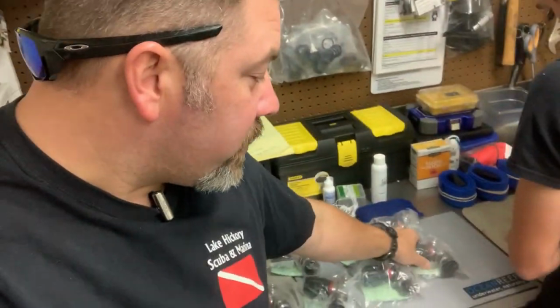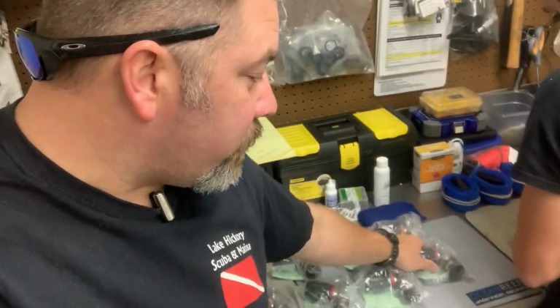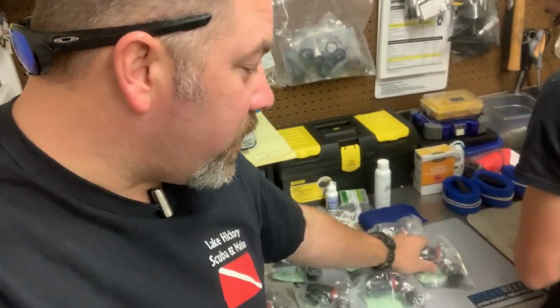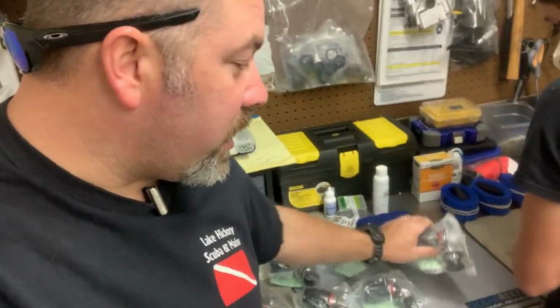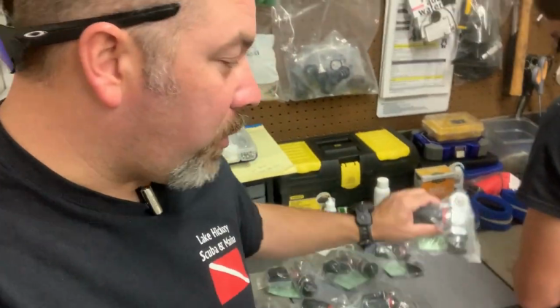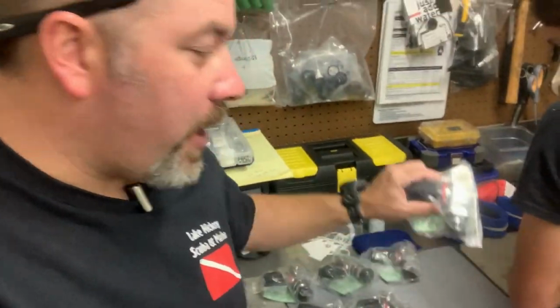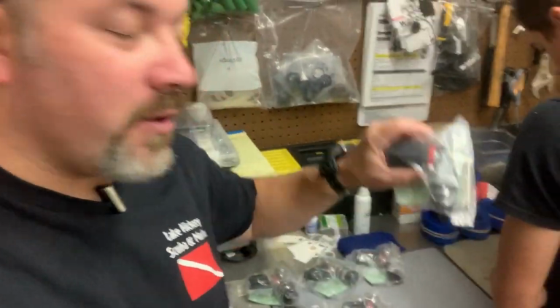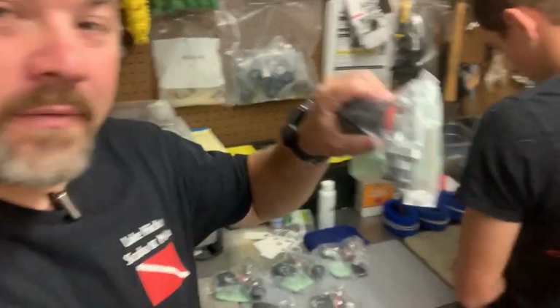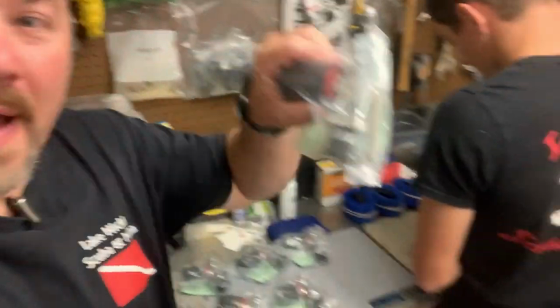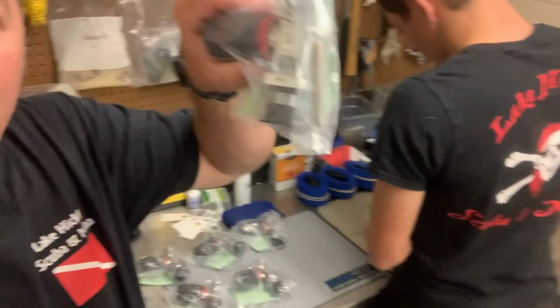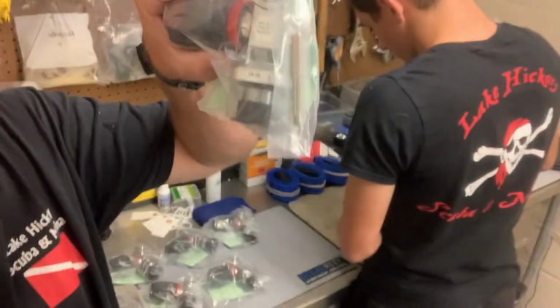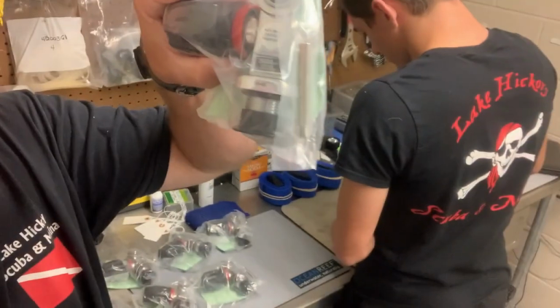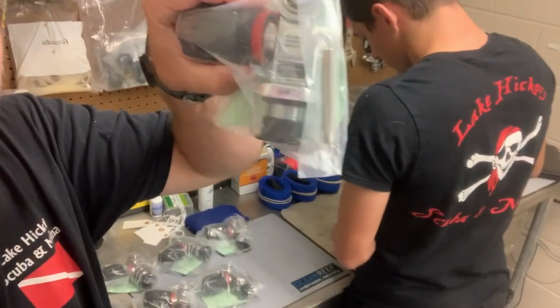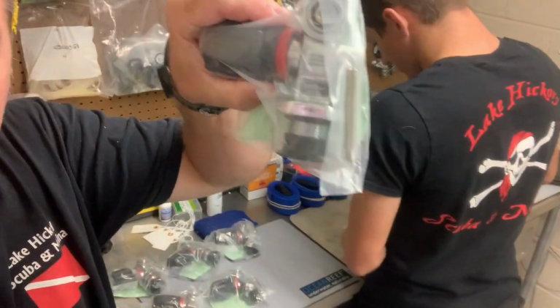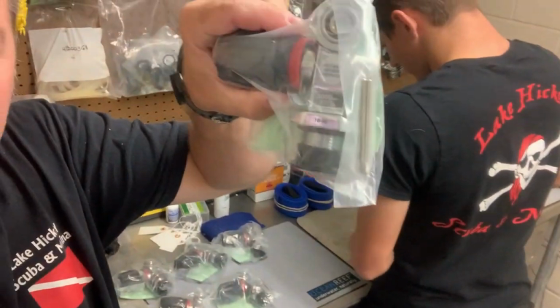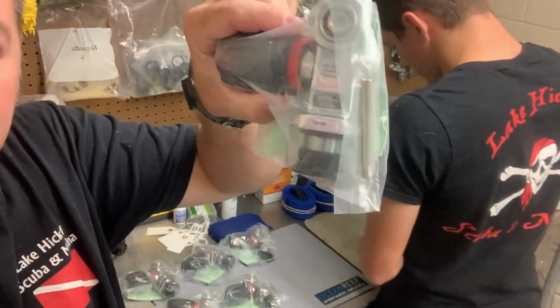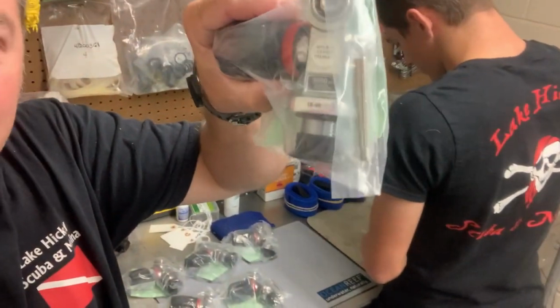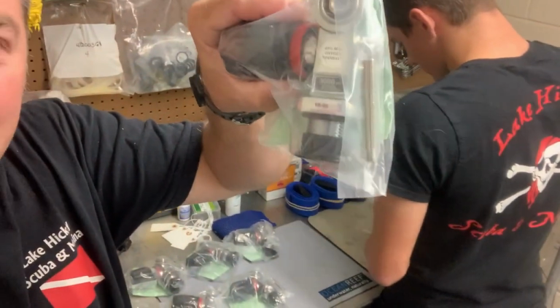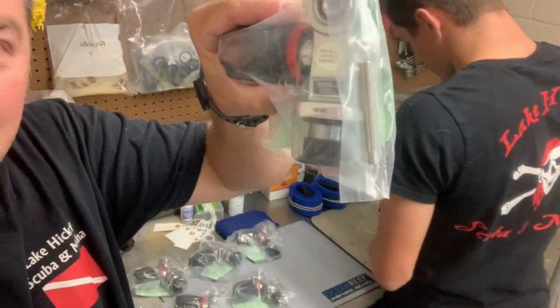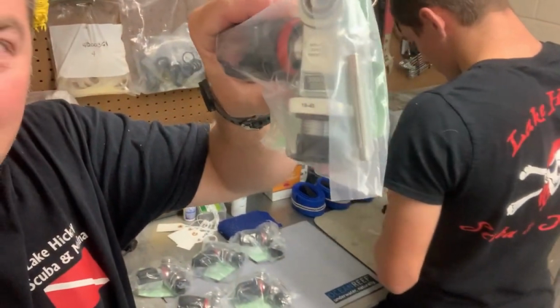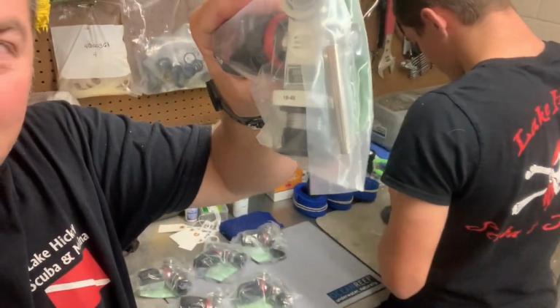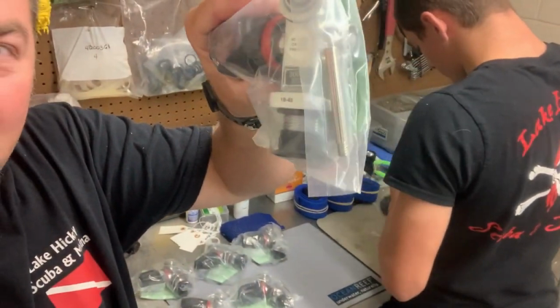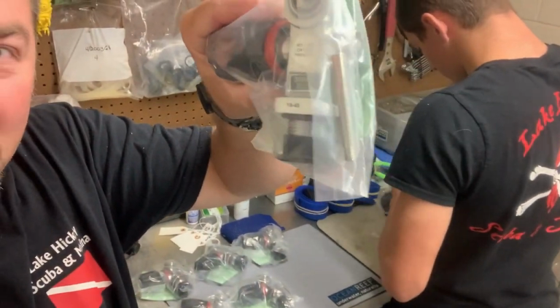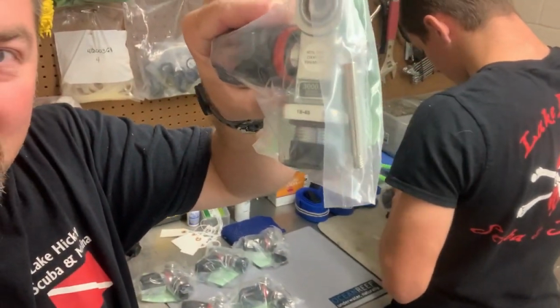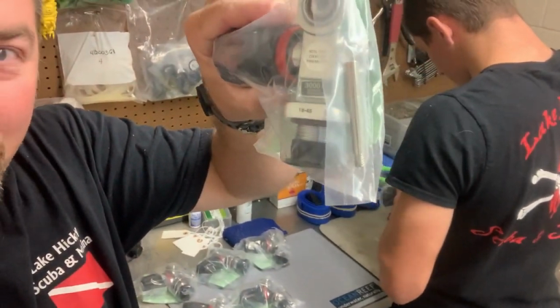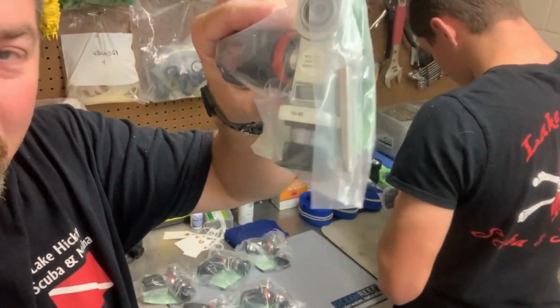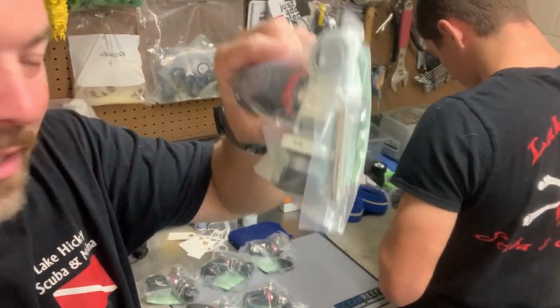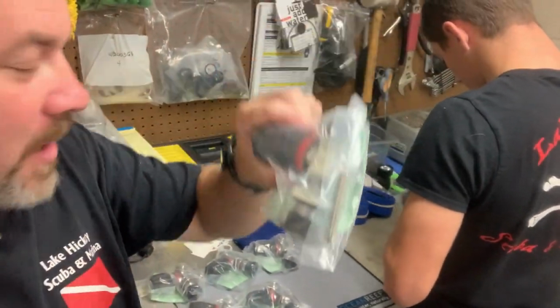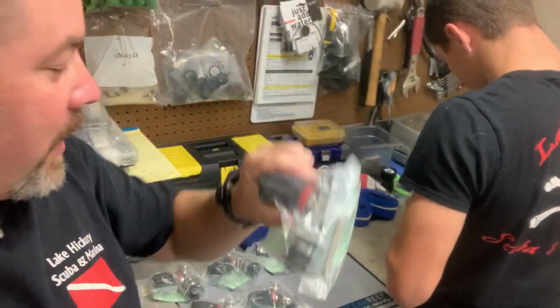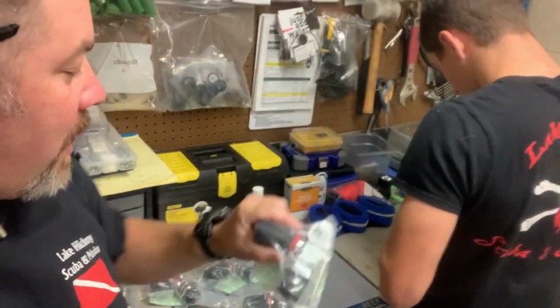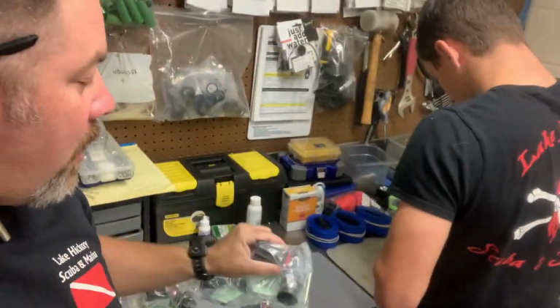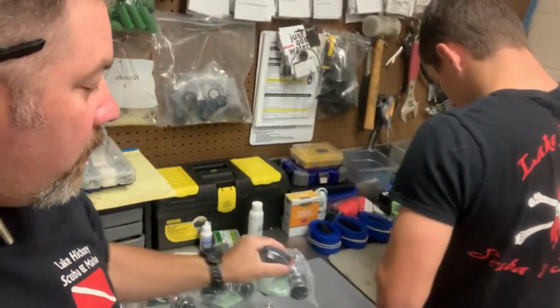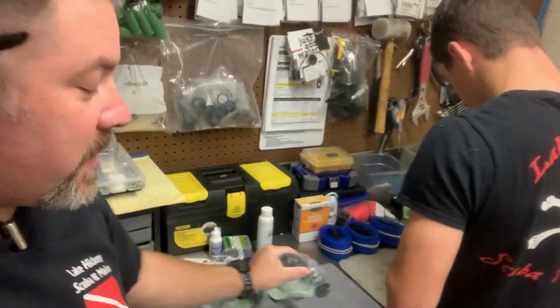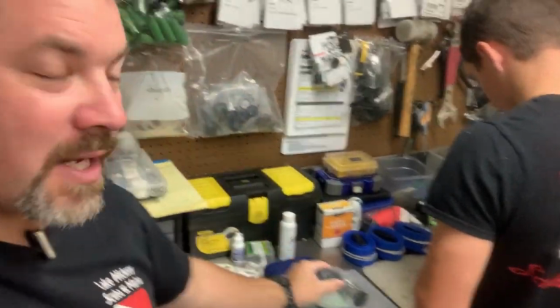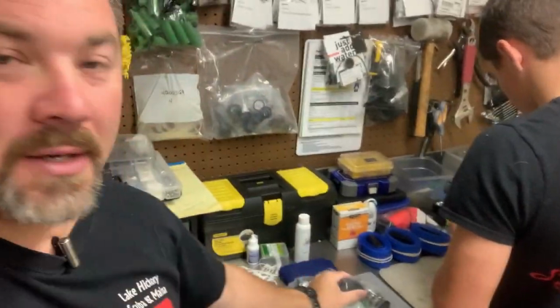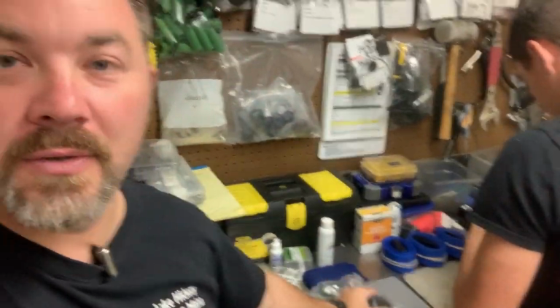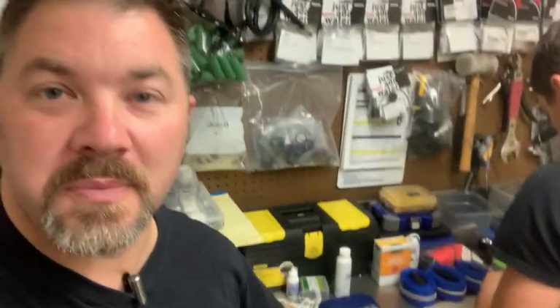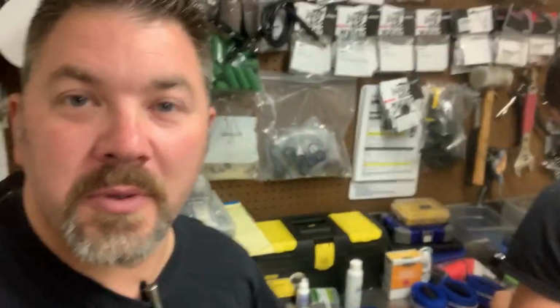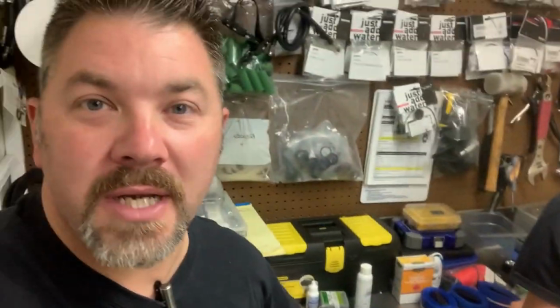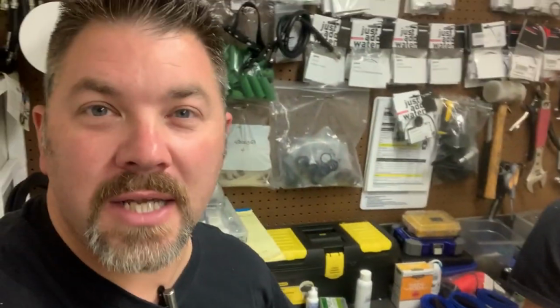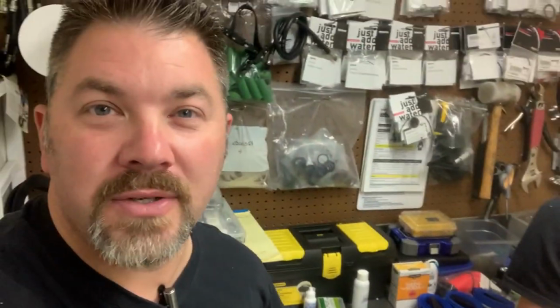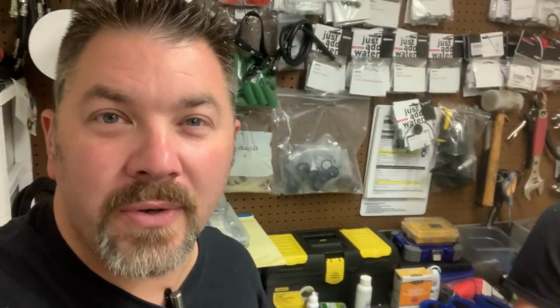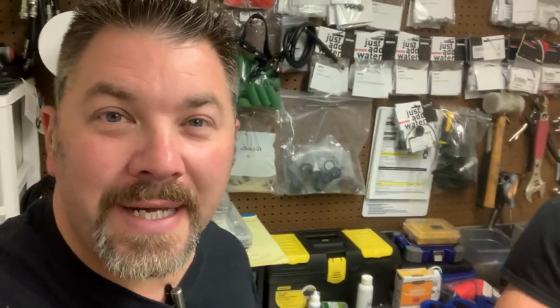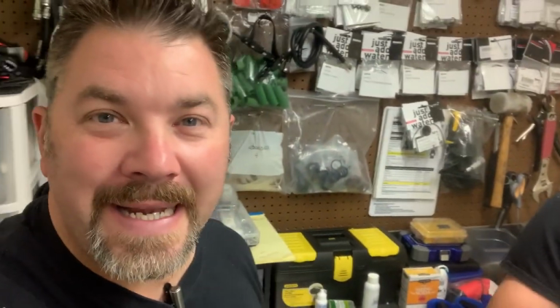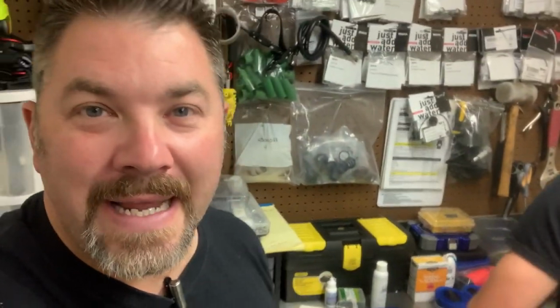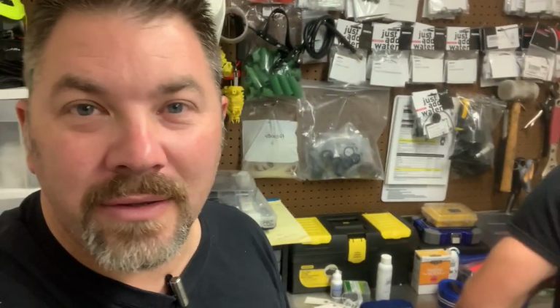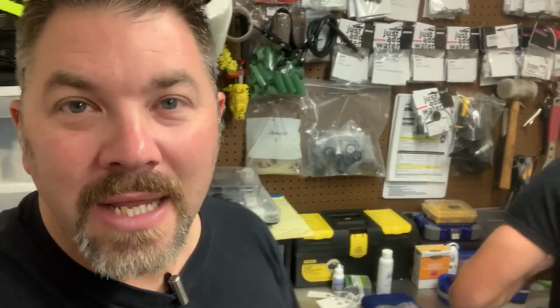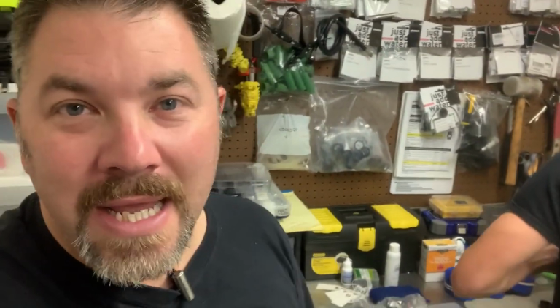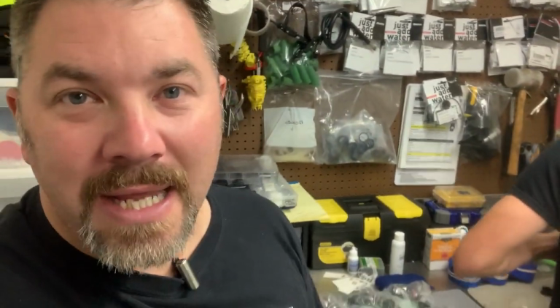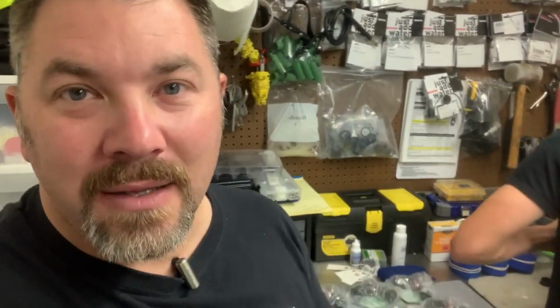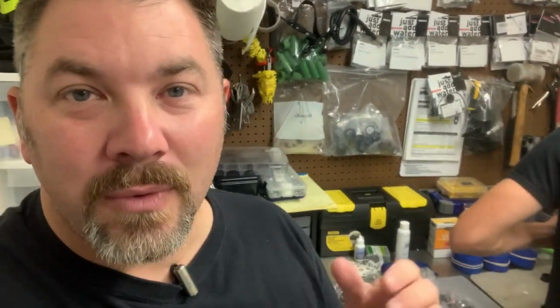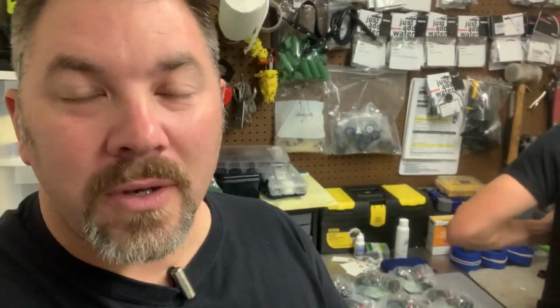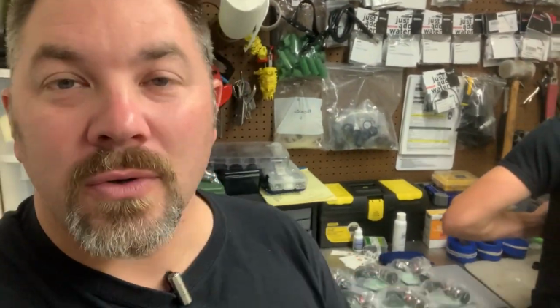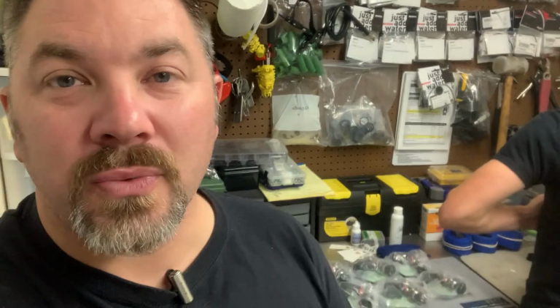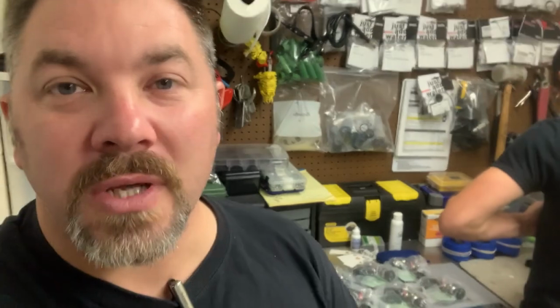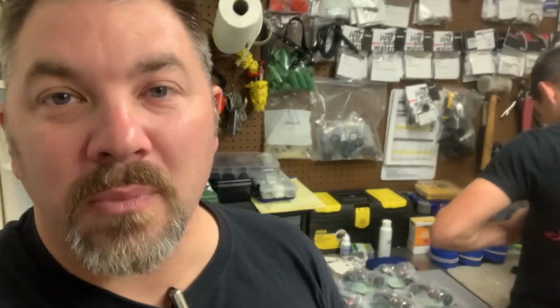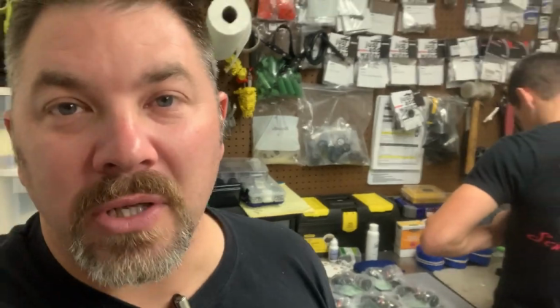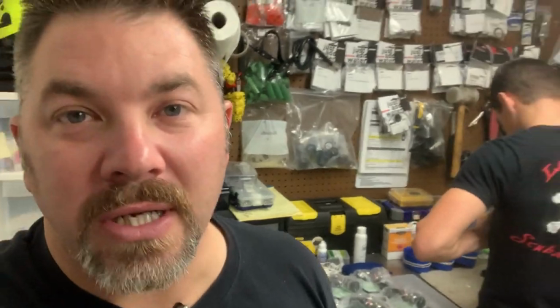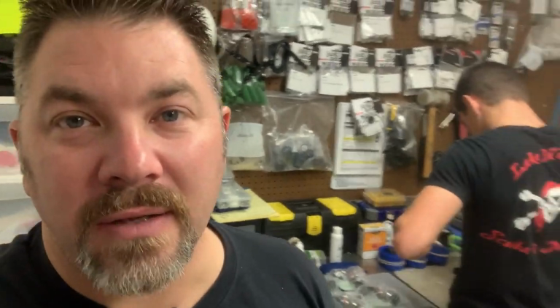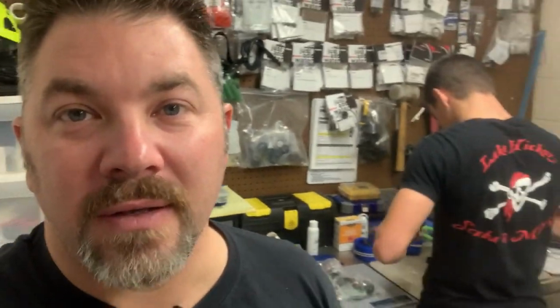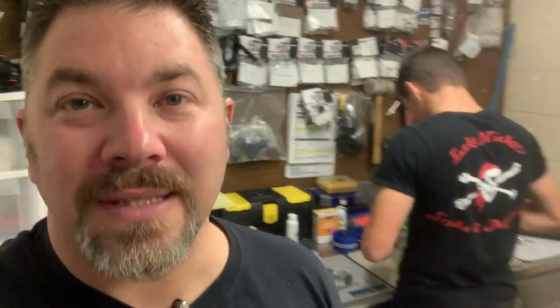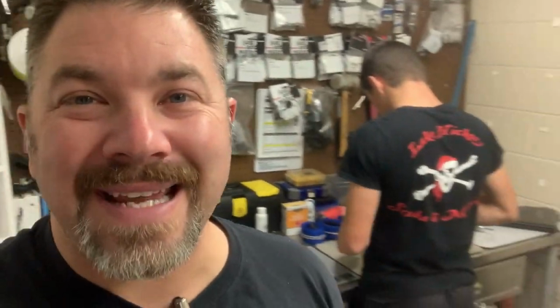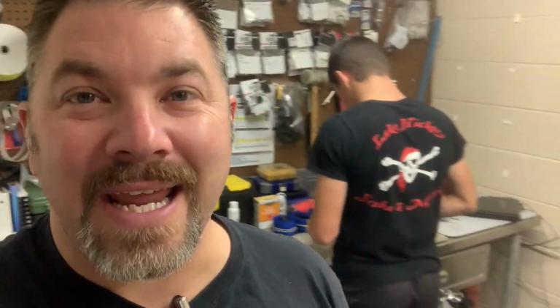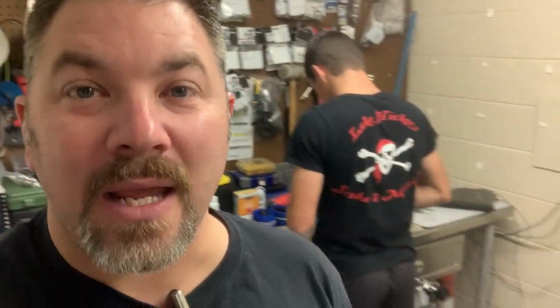When you get a brand-new valve, as you can see here, the dip tube comes separate, and all he's got to do is put it in, torque it down, and then, of course, we can put it in a tank.